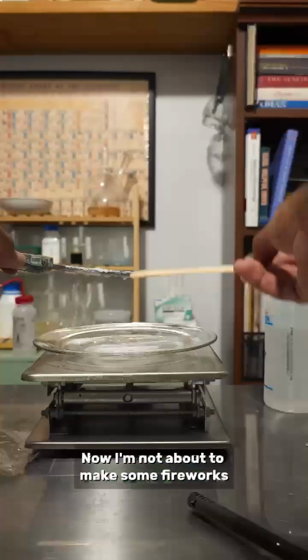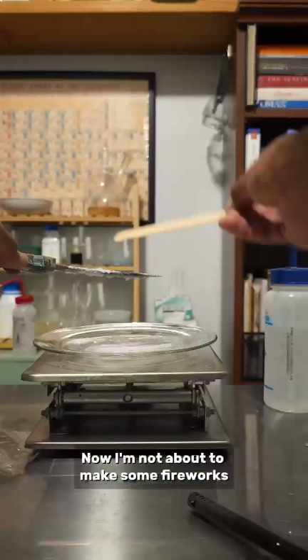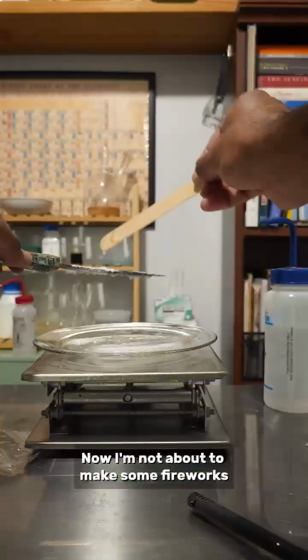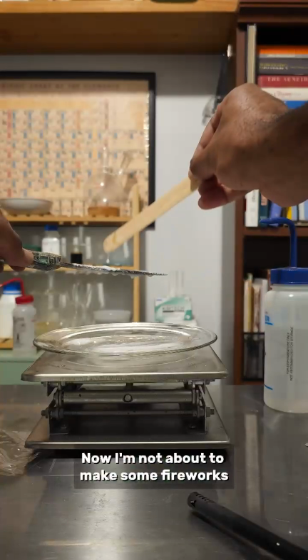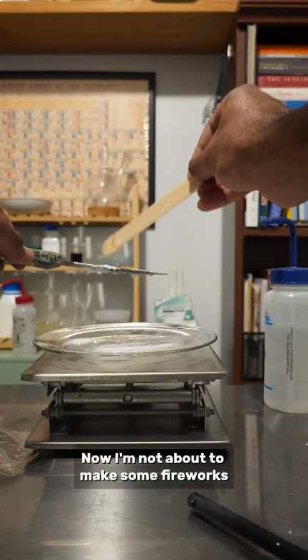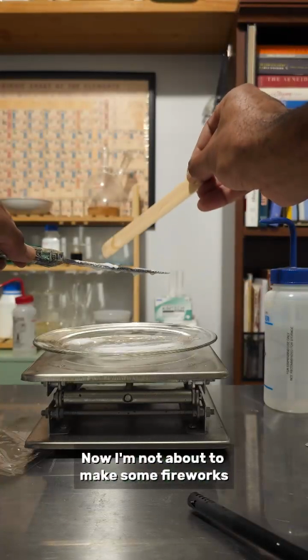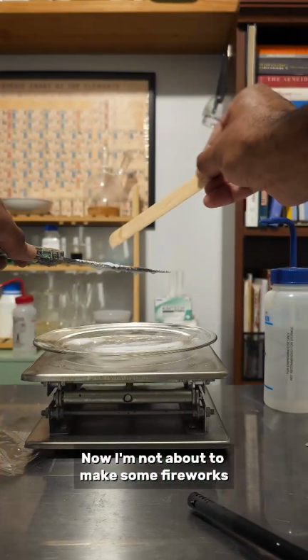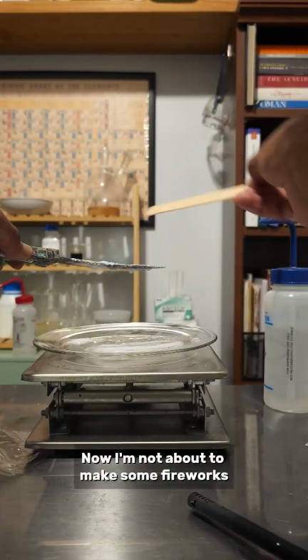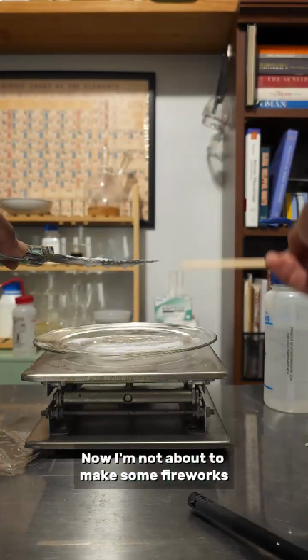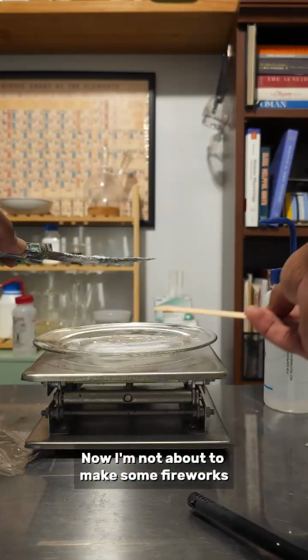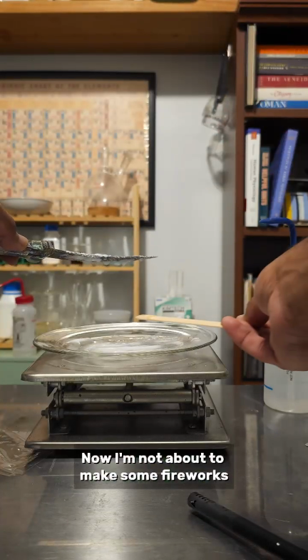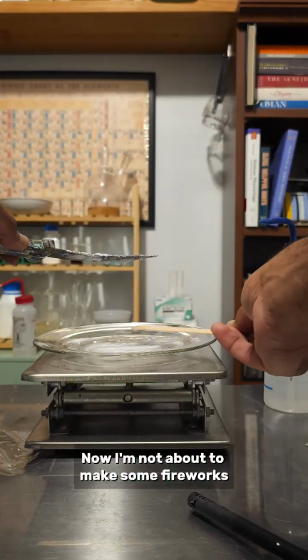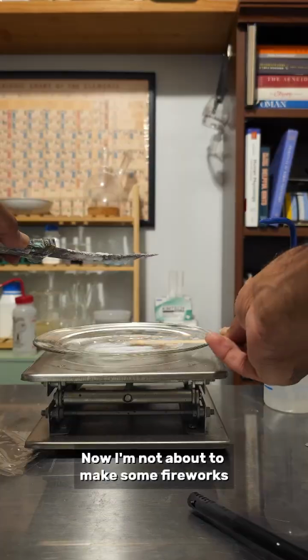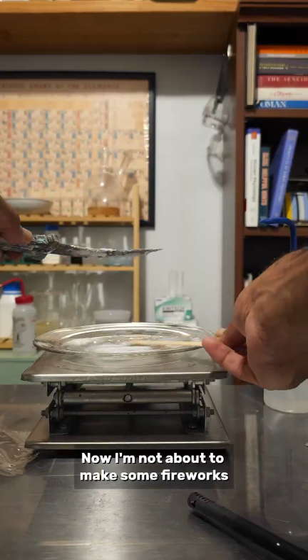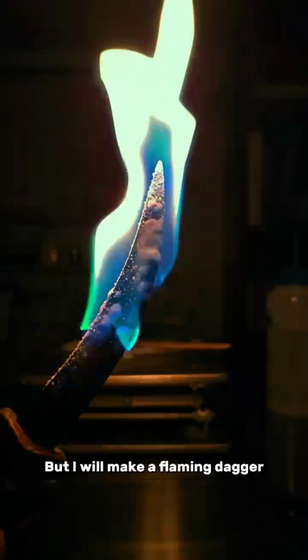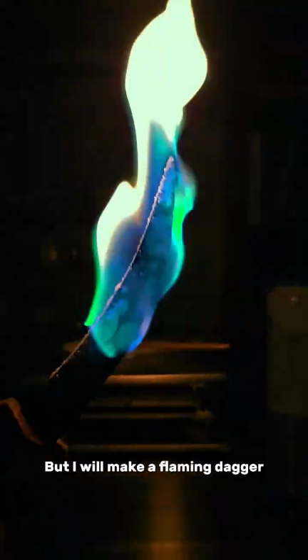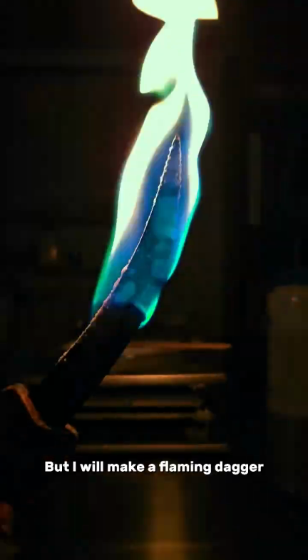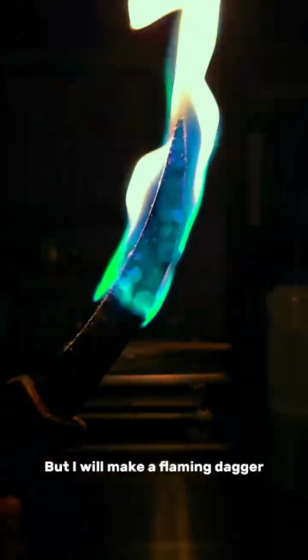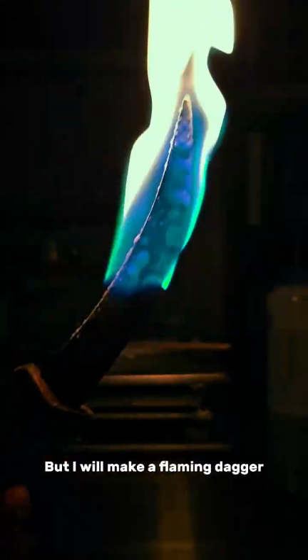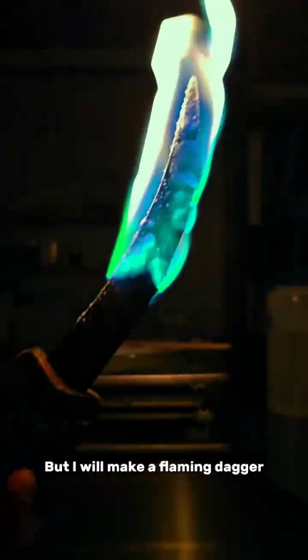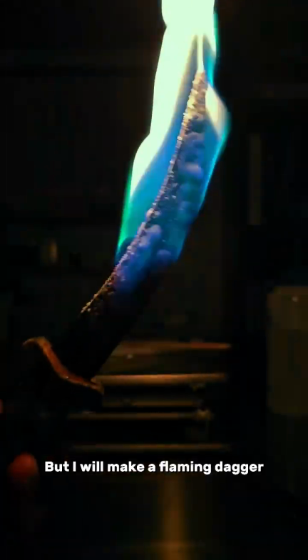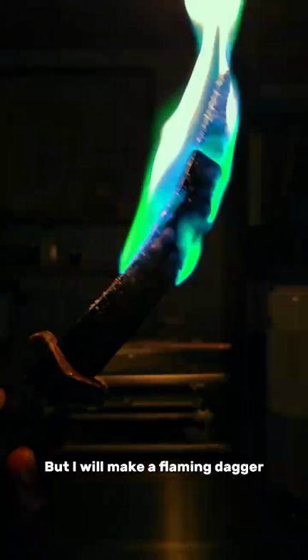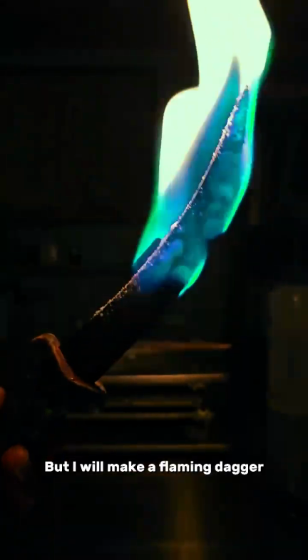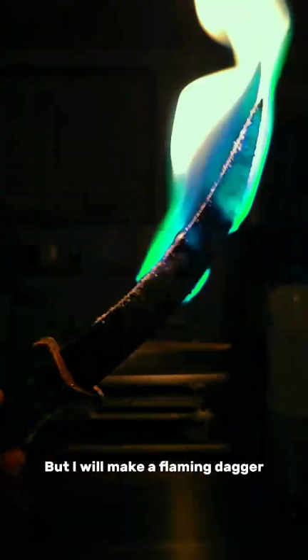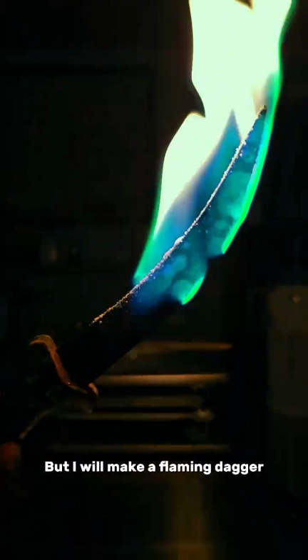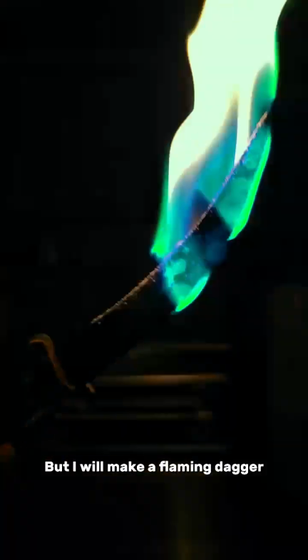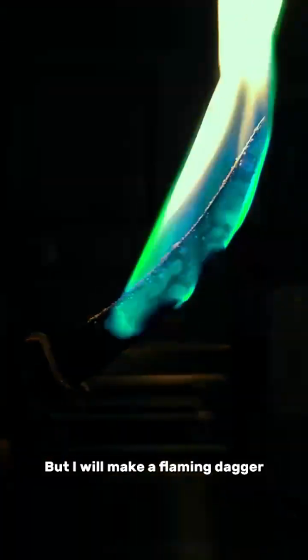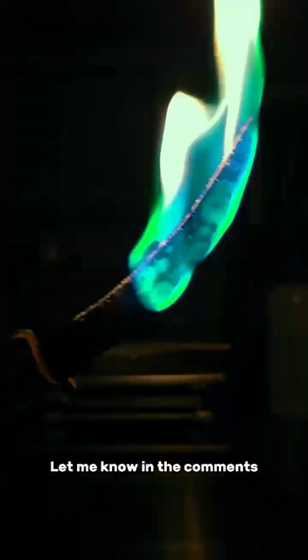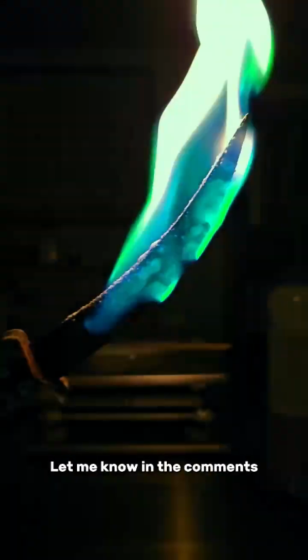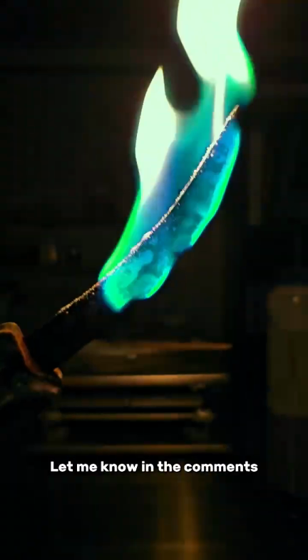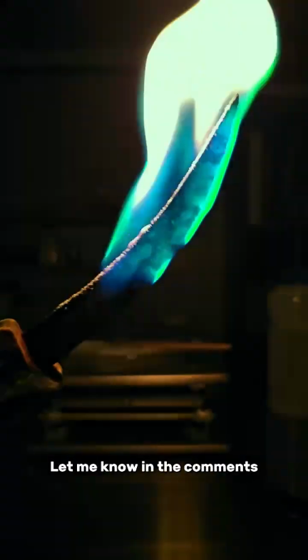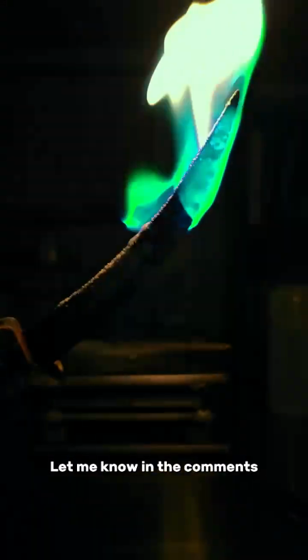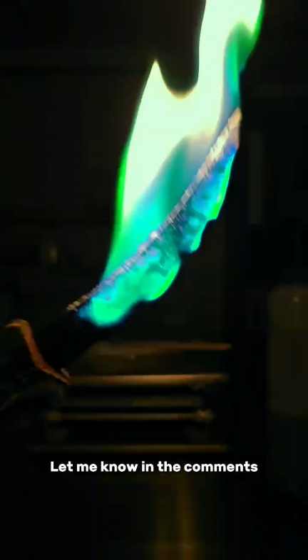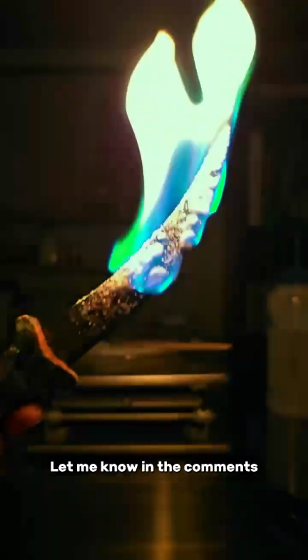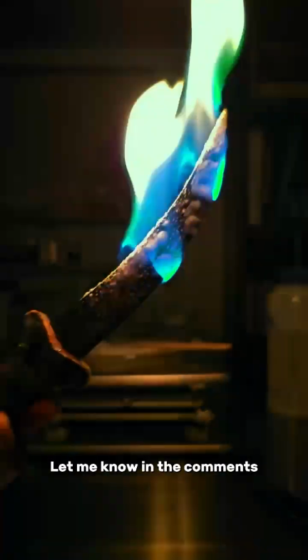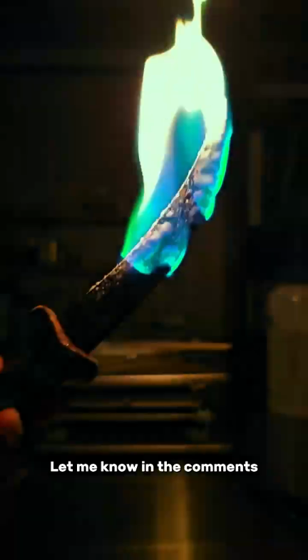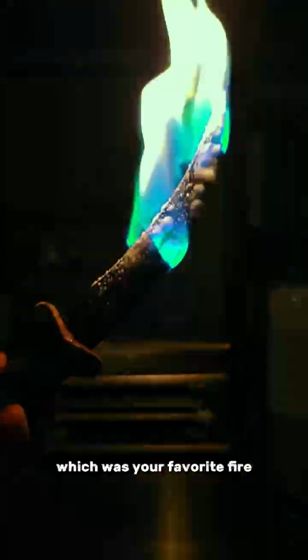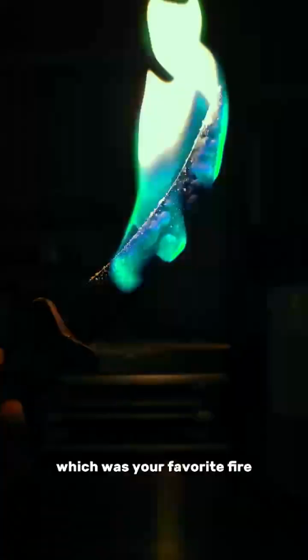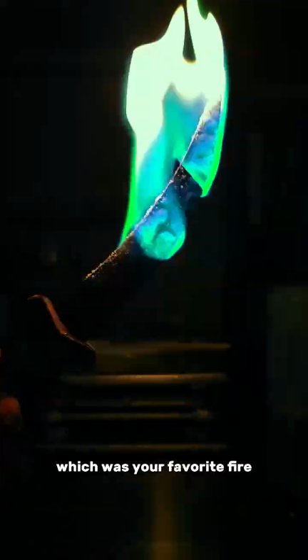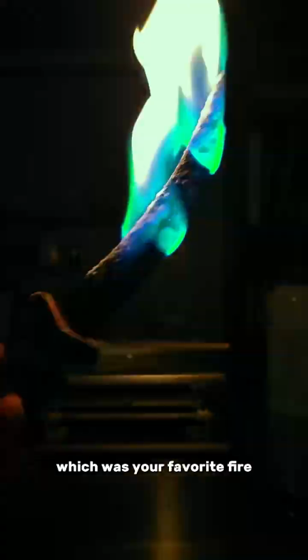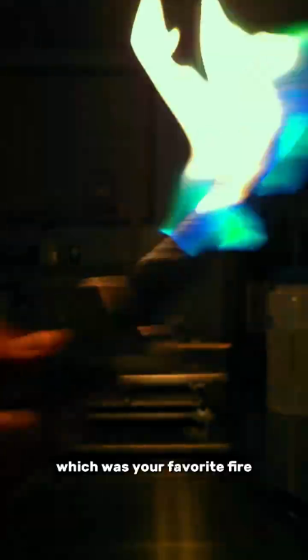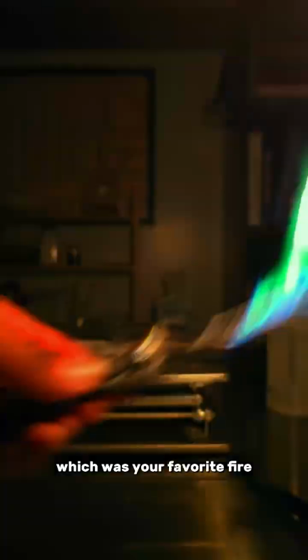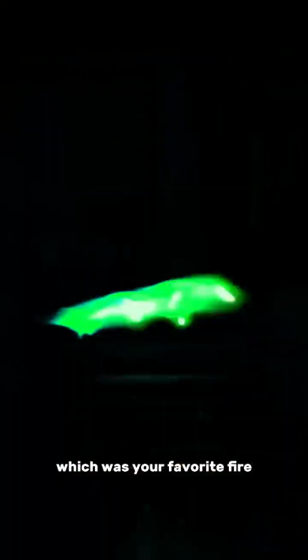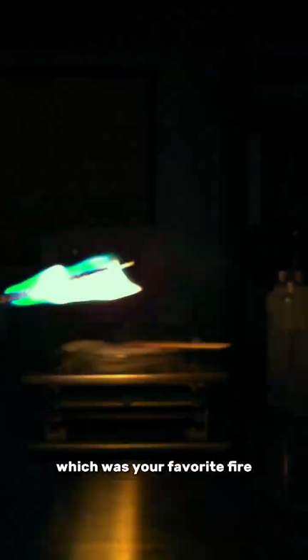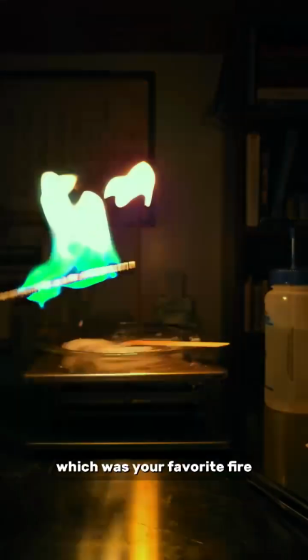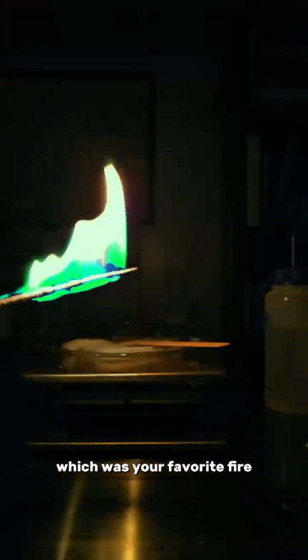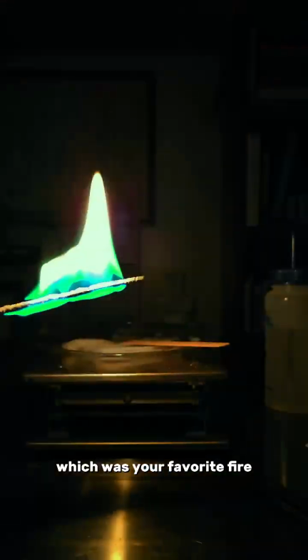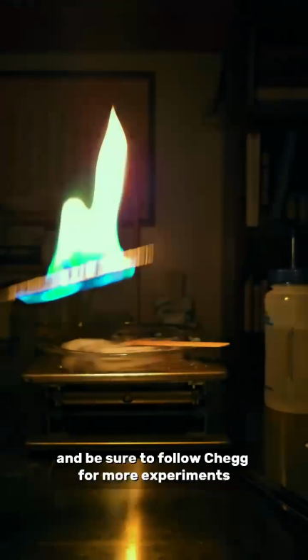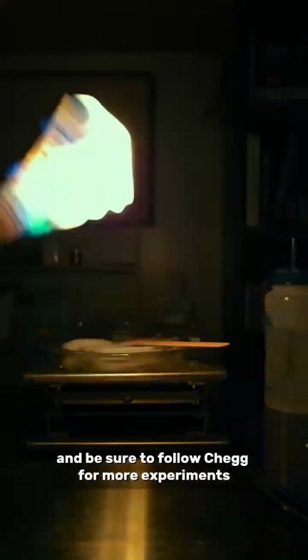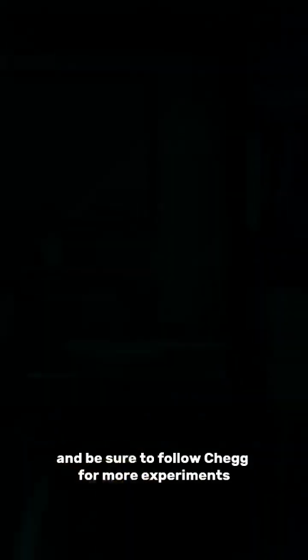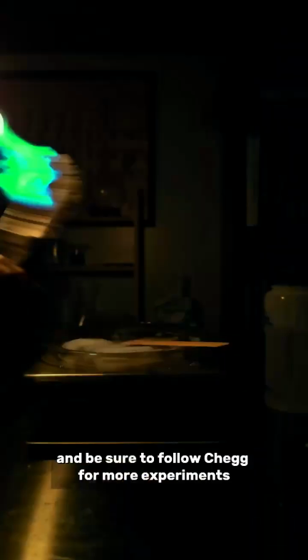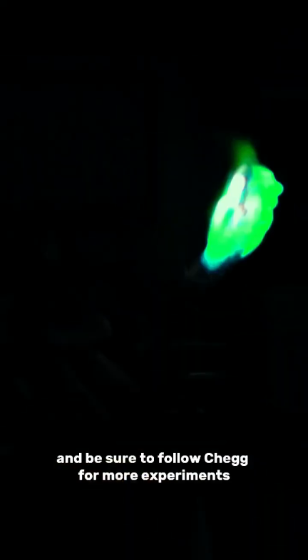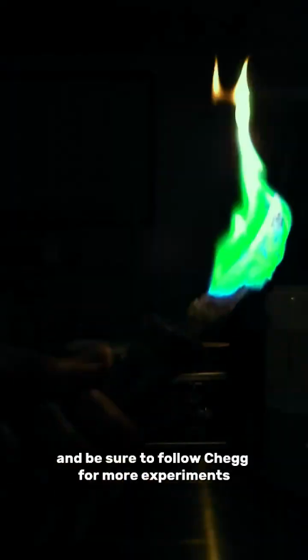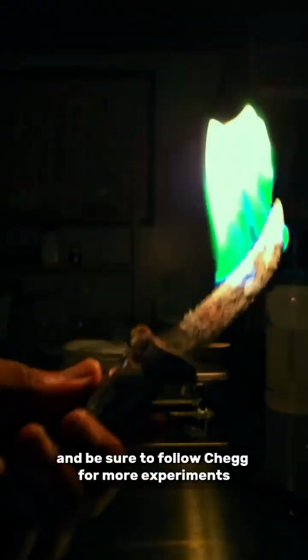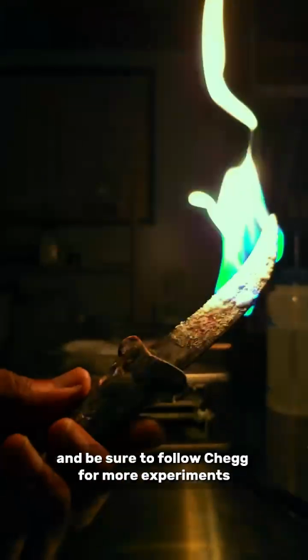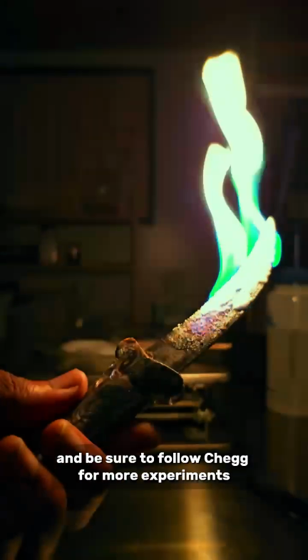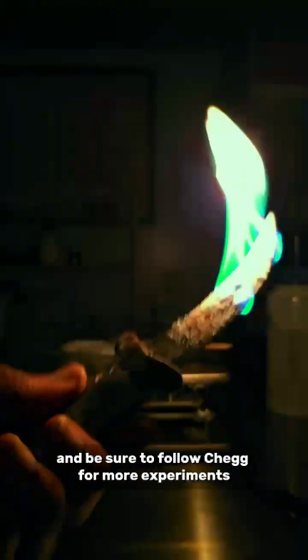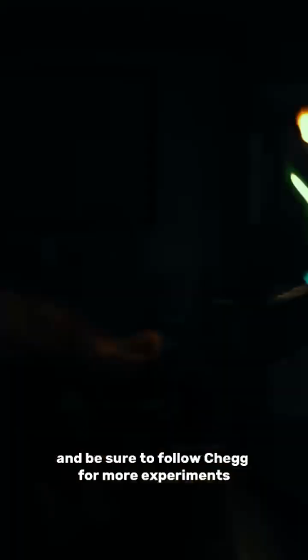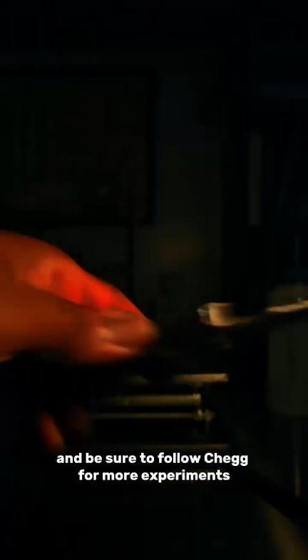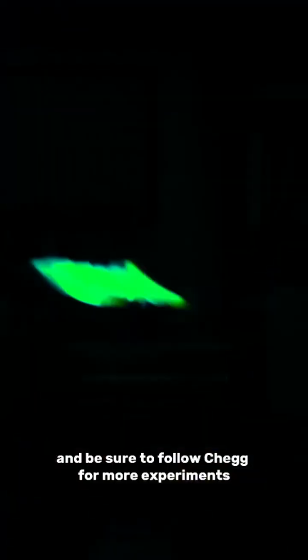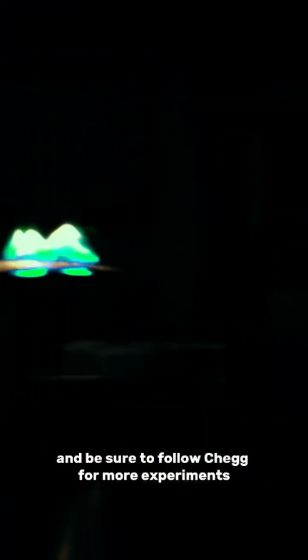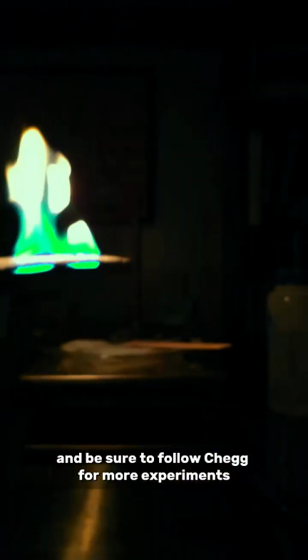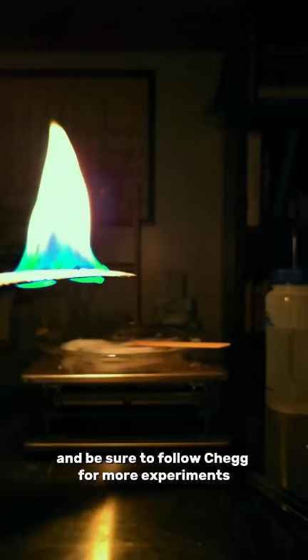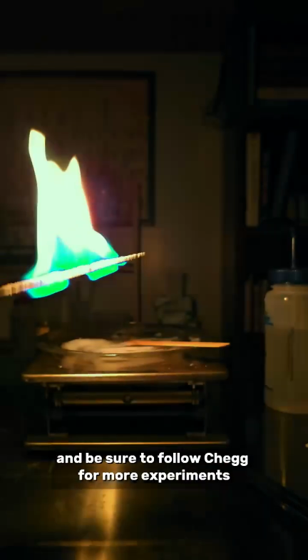Now I'm not about to make some fireworks, but I will make a flaming dagger. Let me know in the comments which was your favorite fire, and be sure to follow Chegg for more experiments.